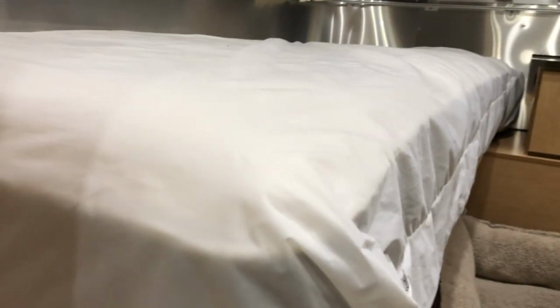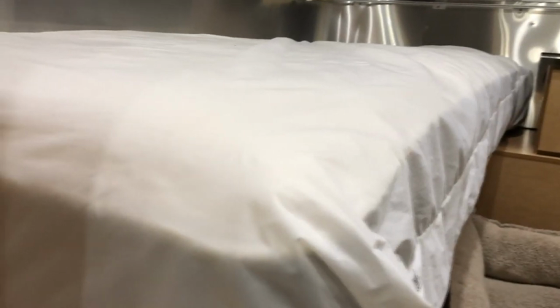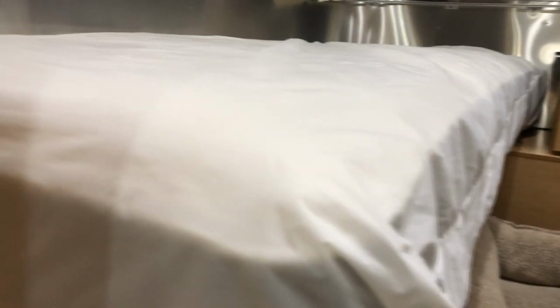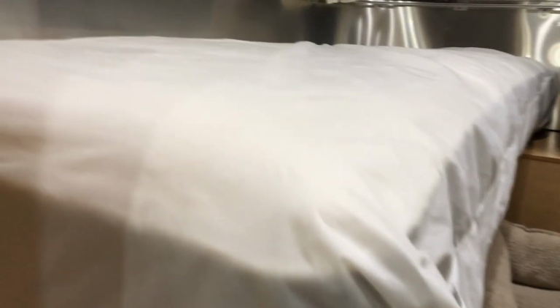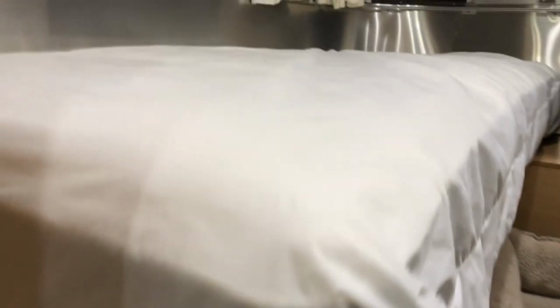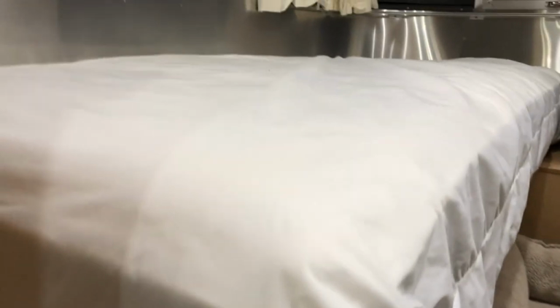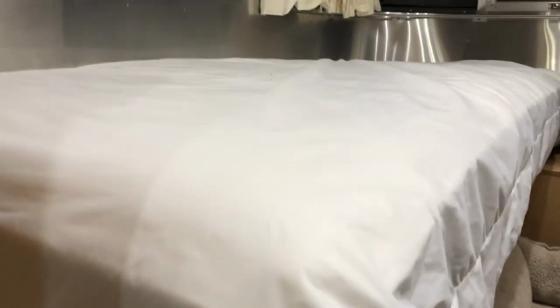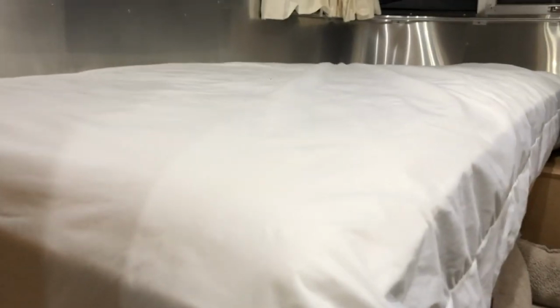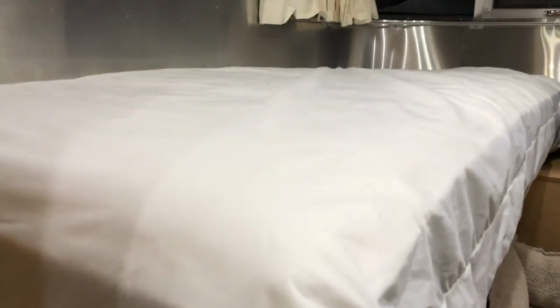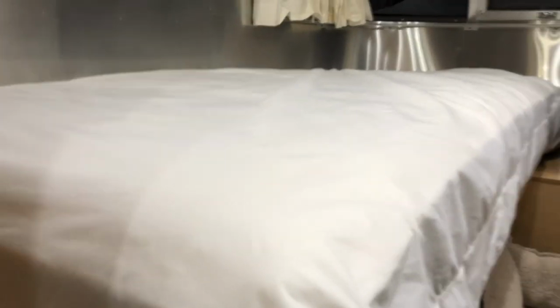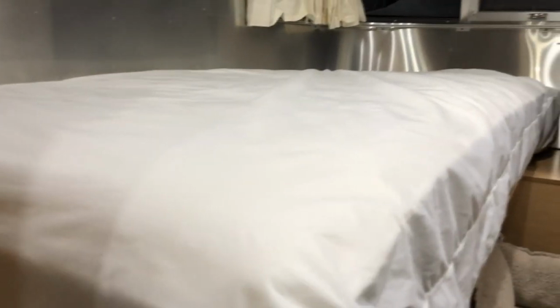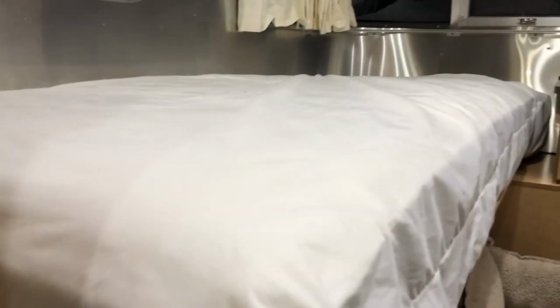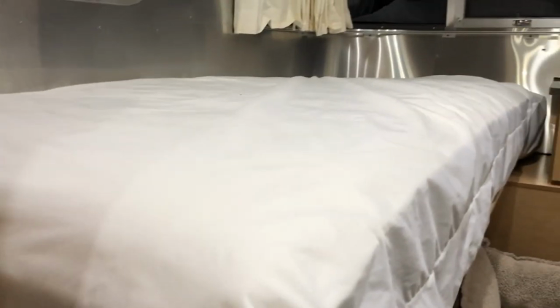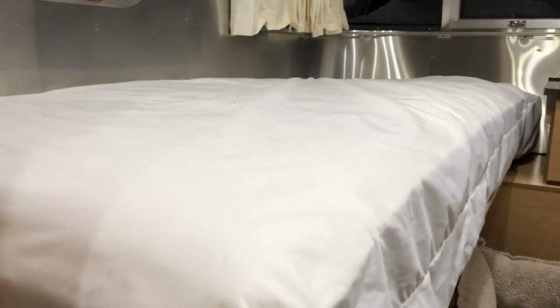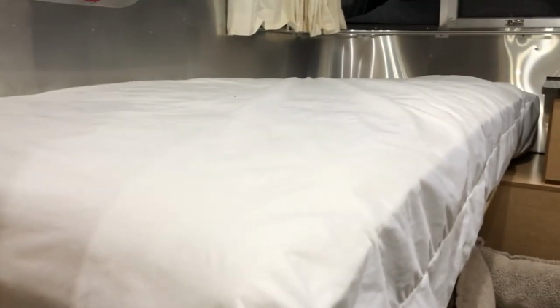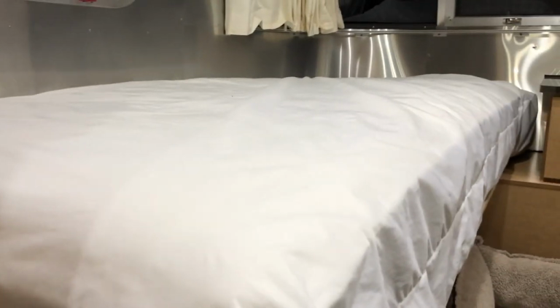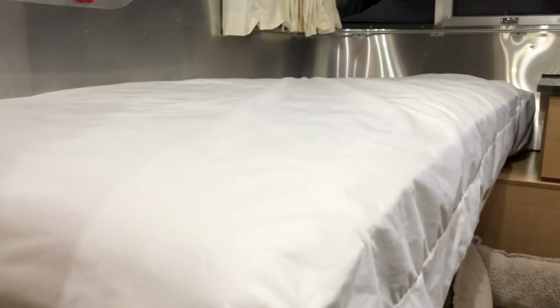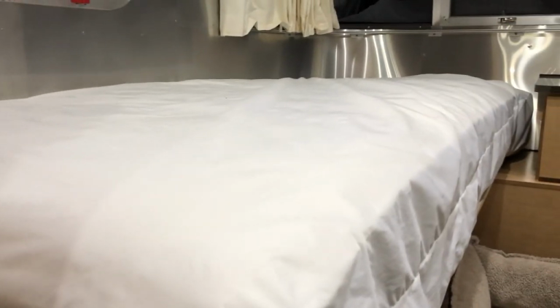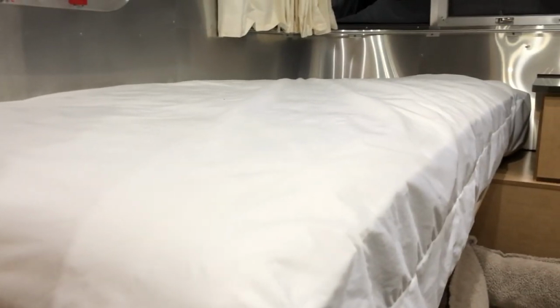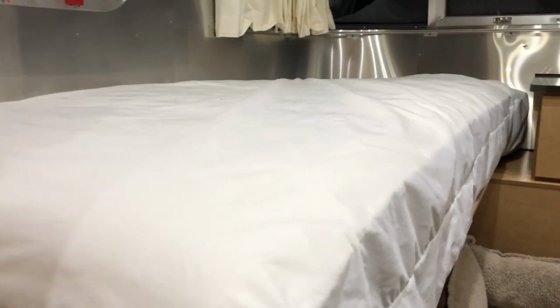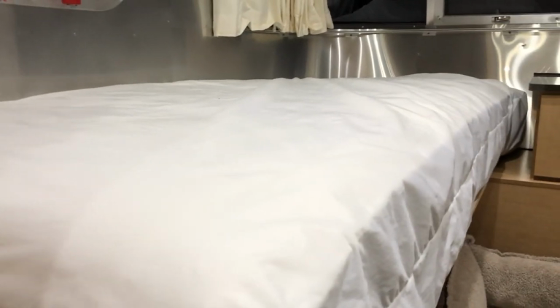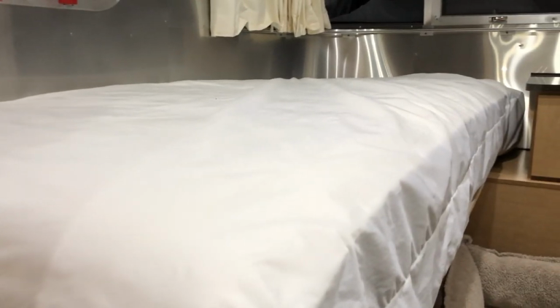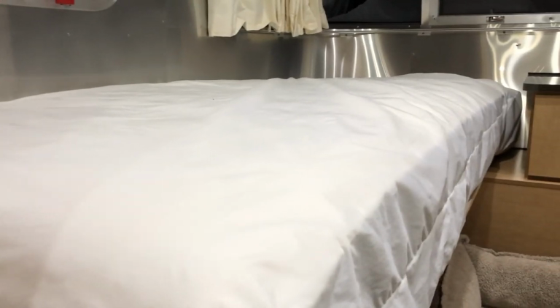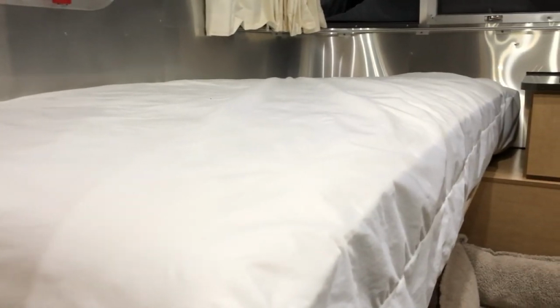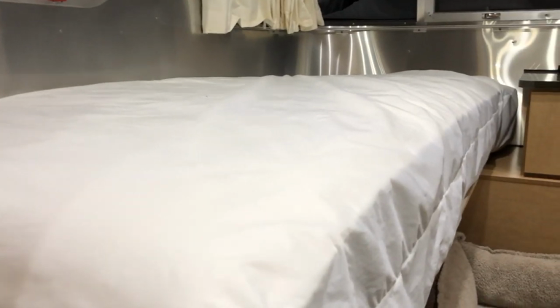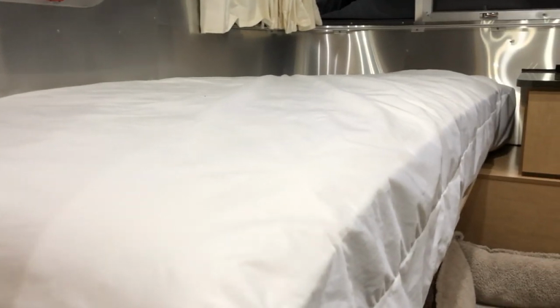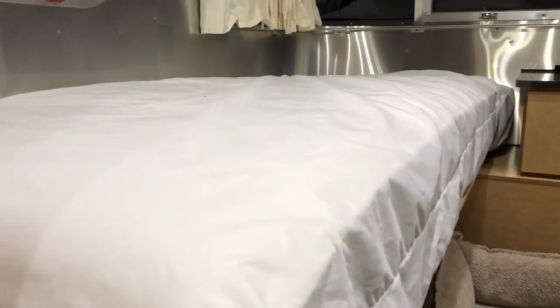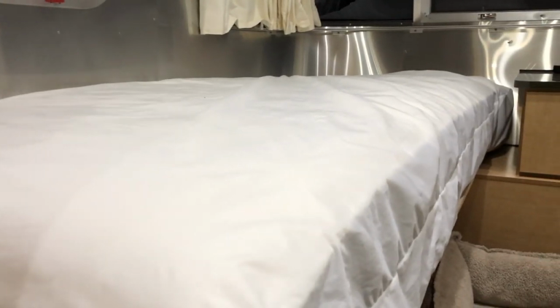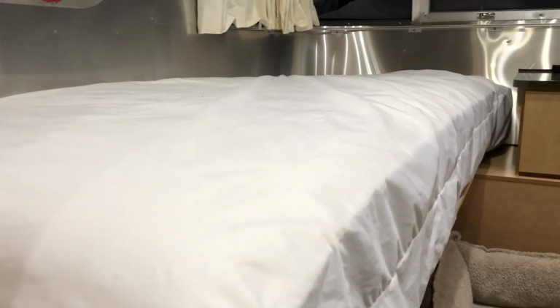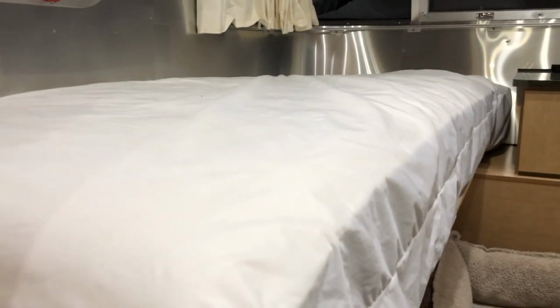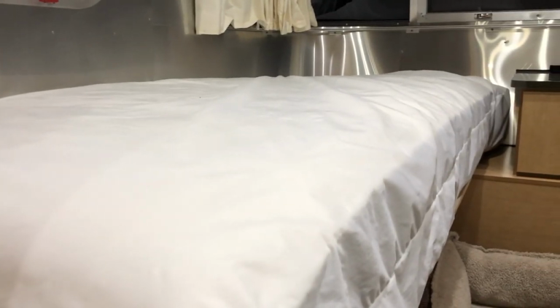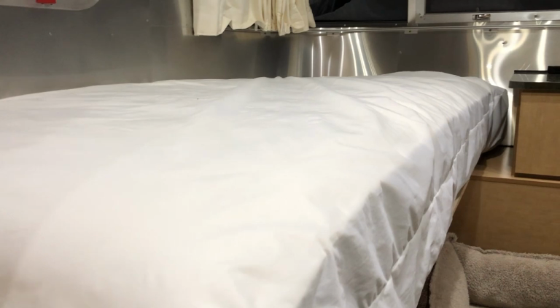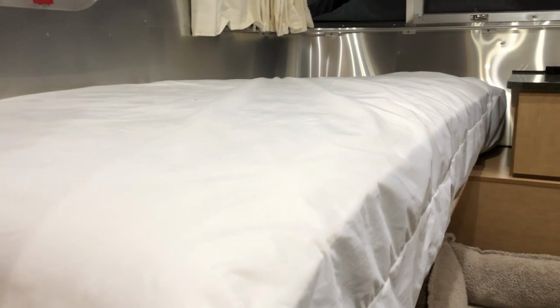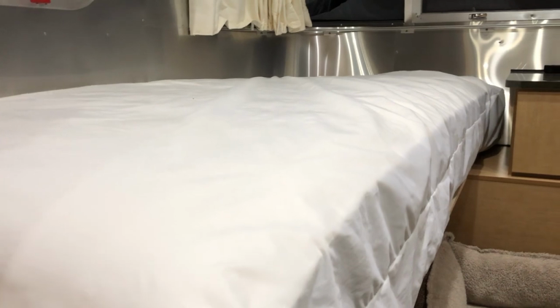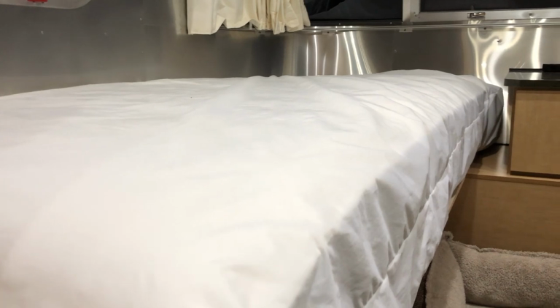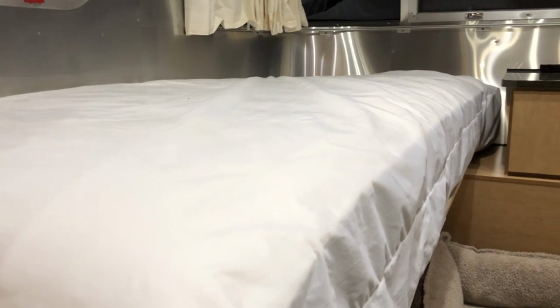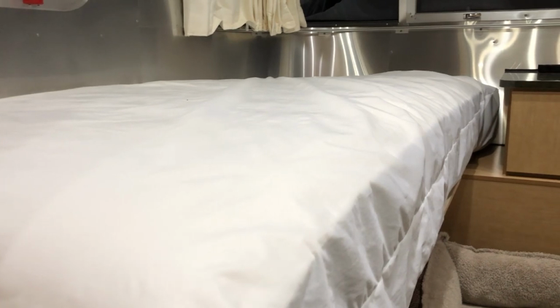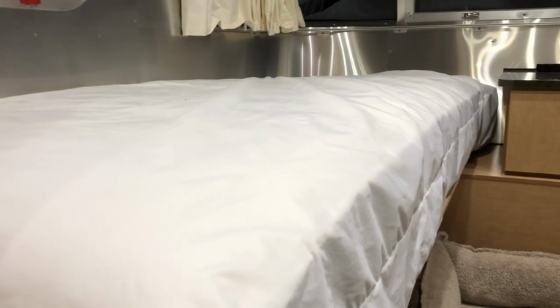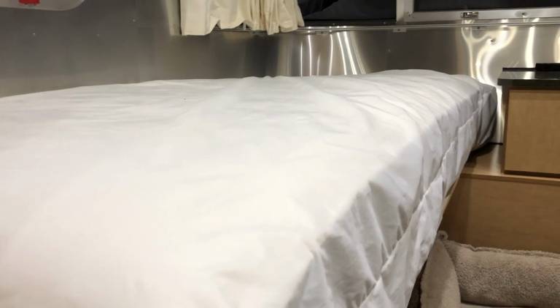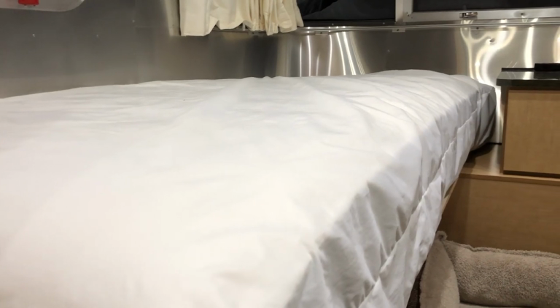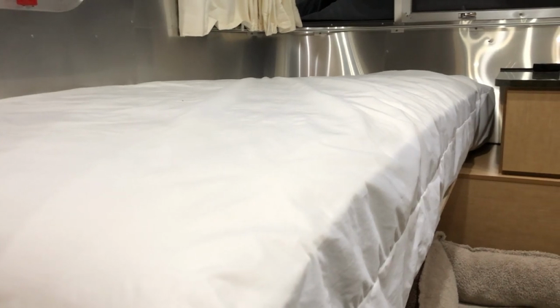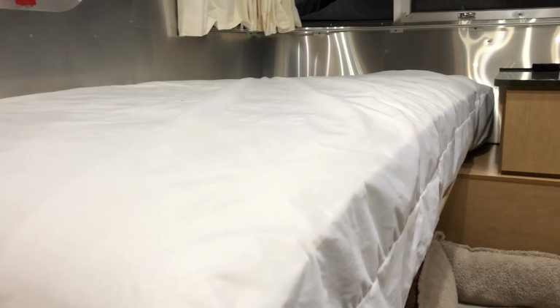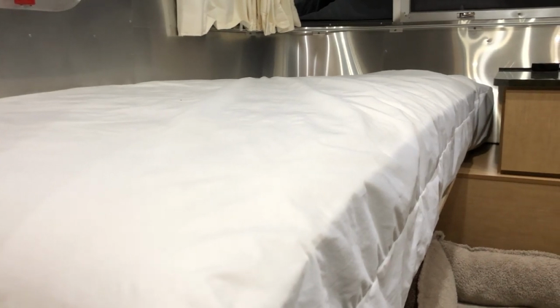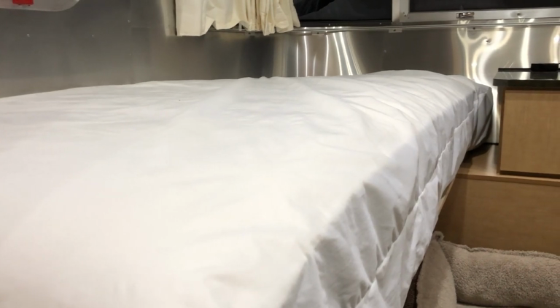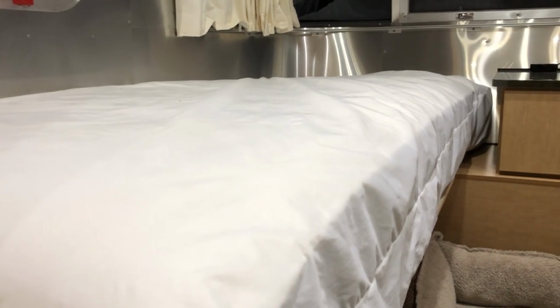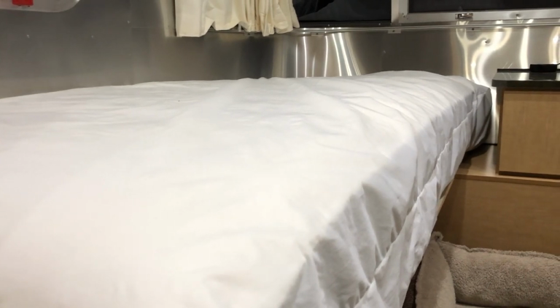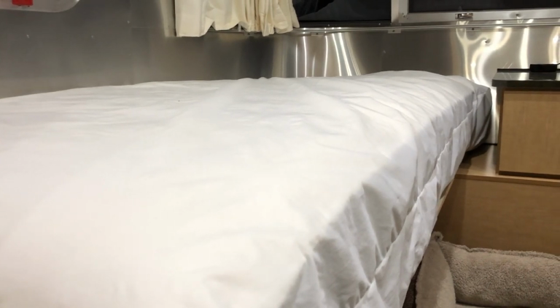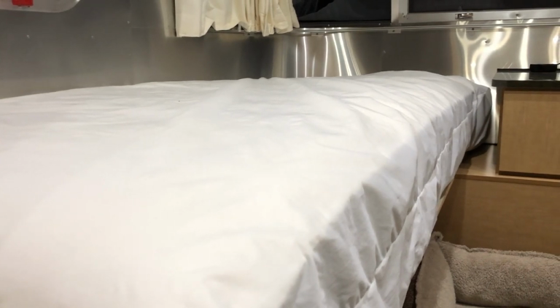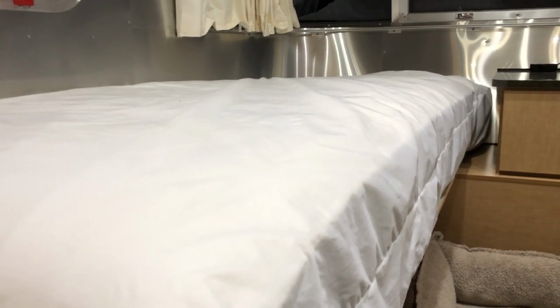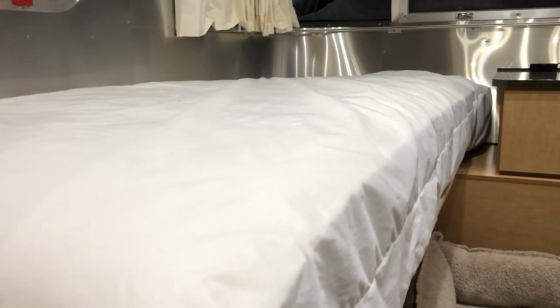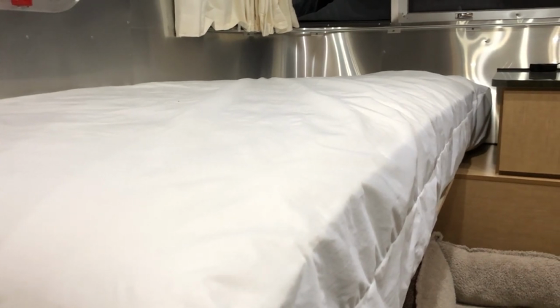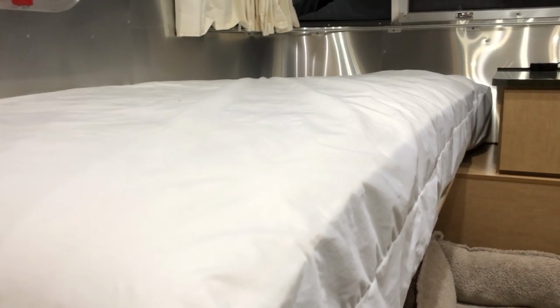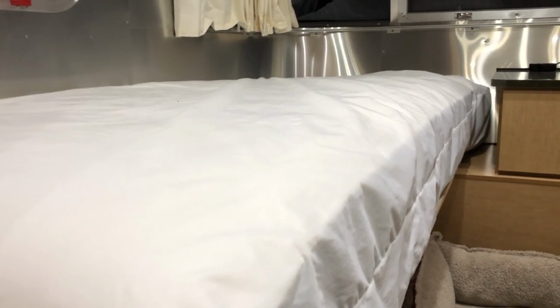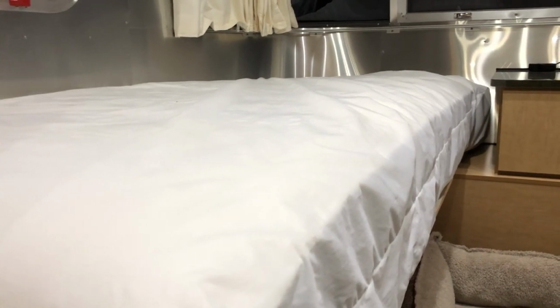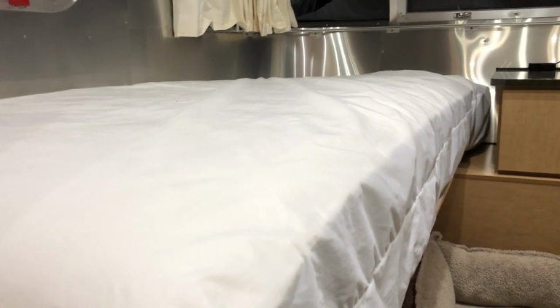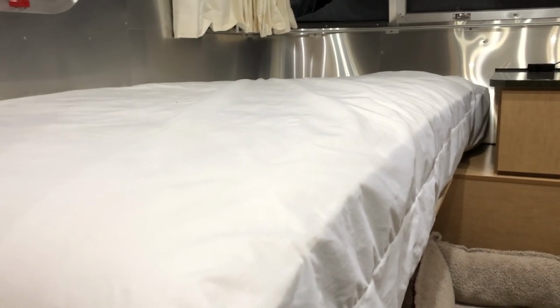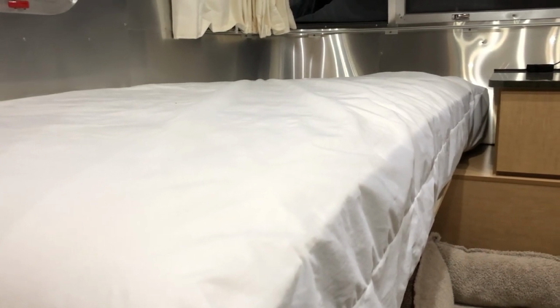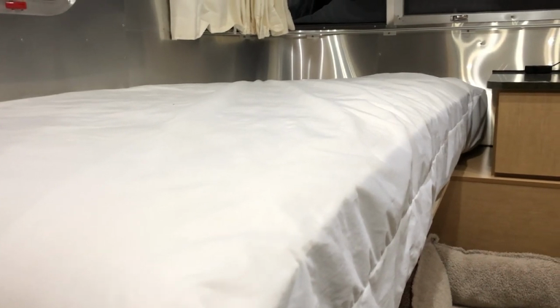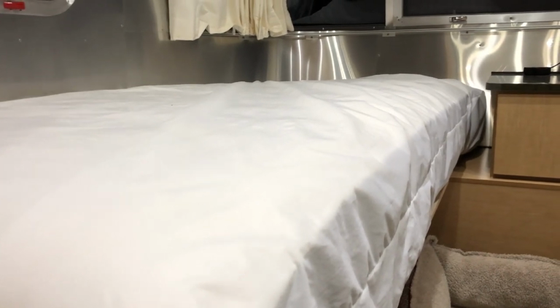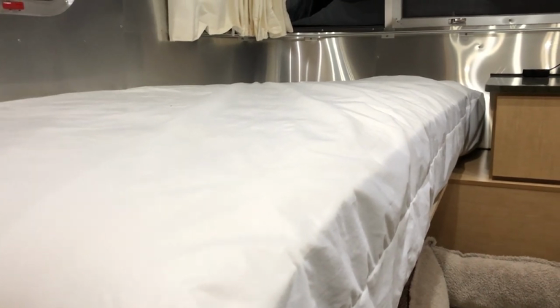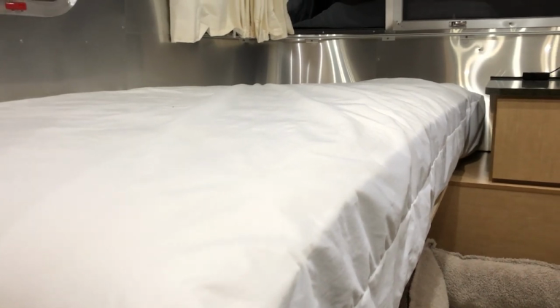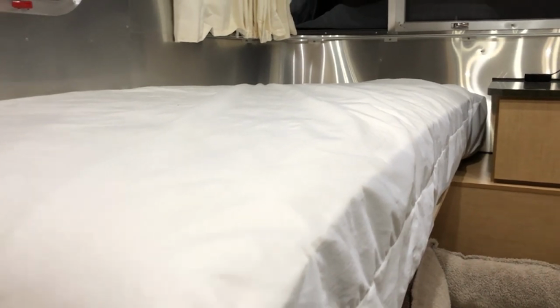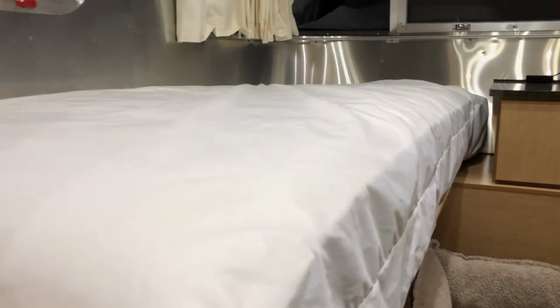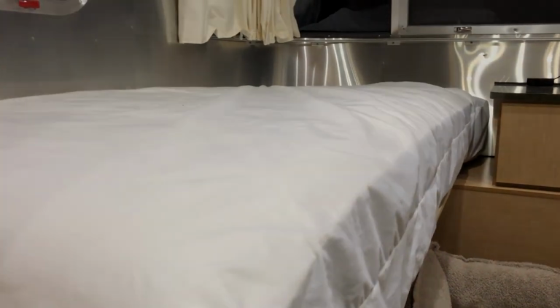Anyway, this is Jeff from Airstream Nerds. Please subscribe, hit the like button, comment below, and I'll see you on the next trip.